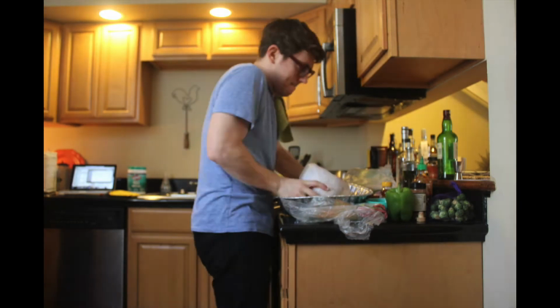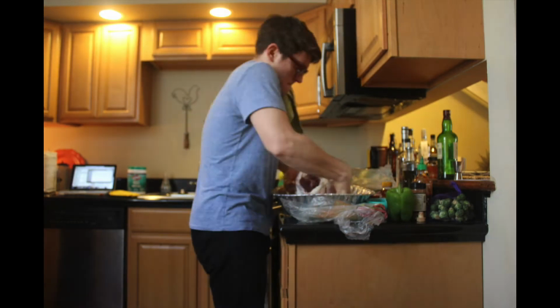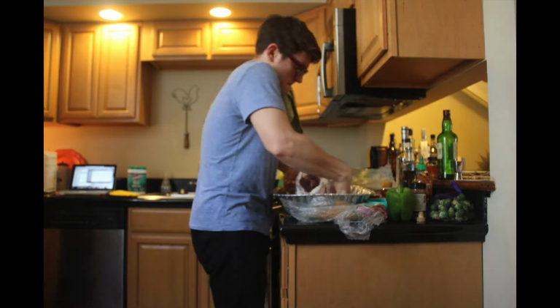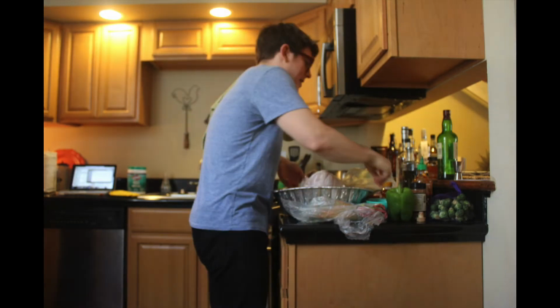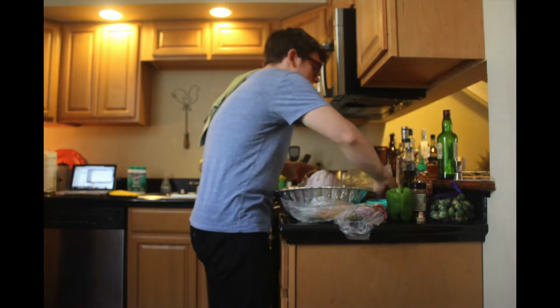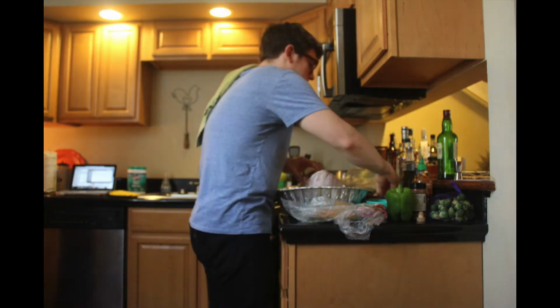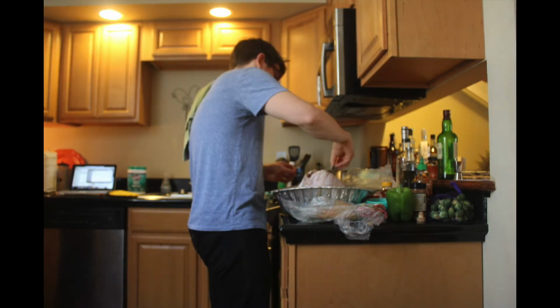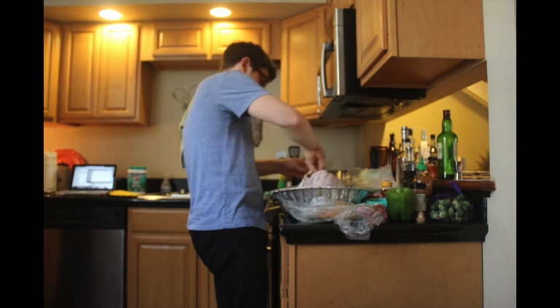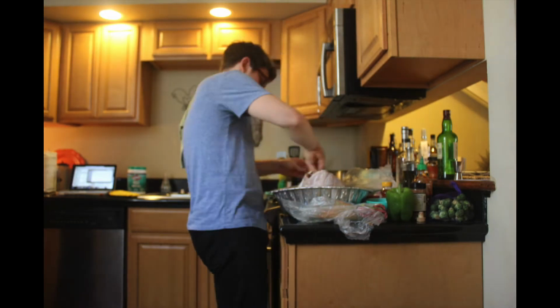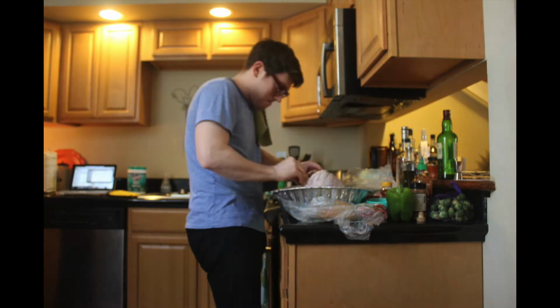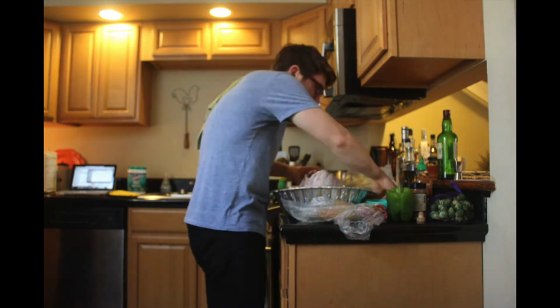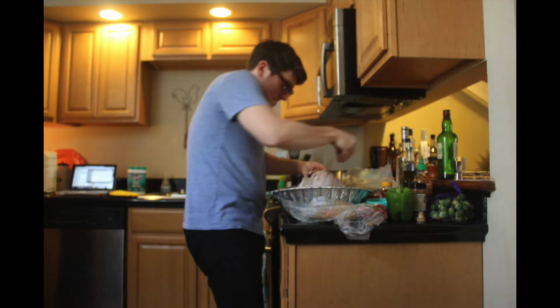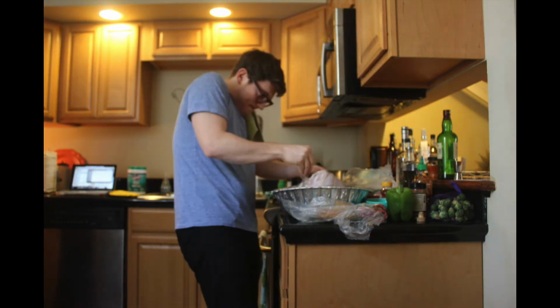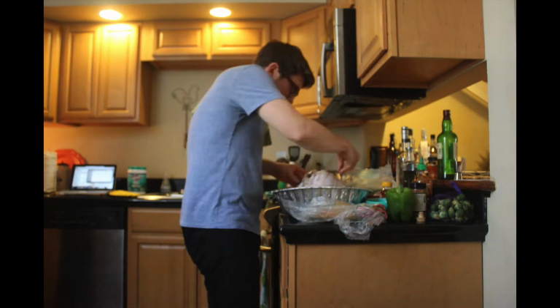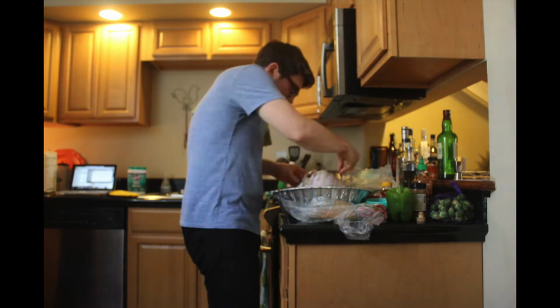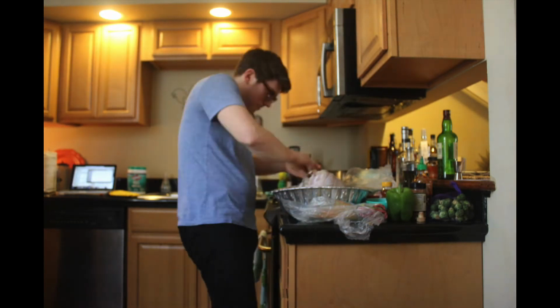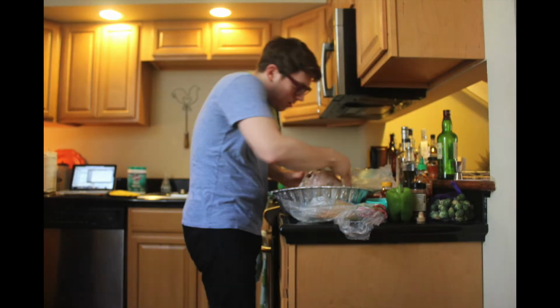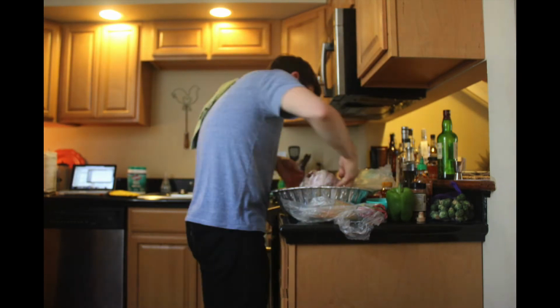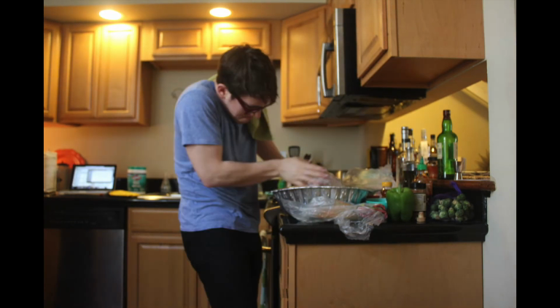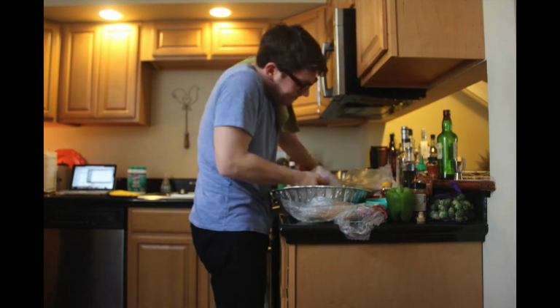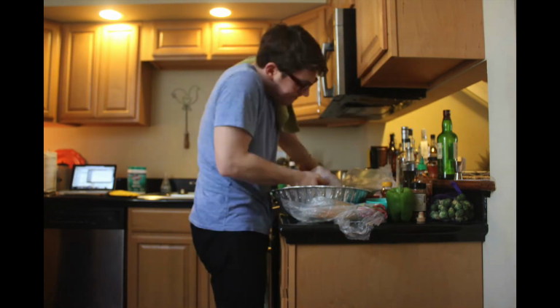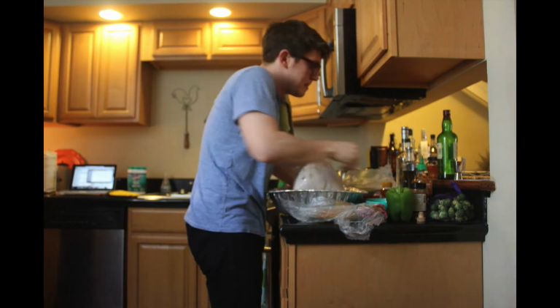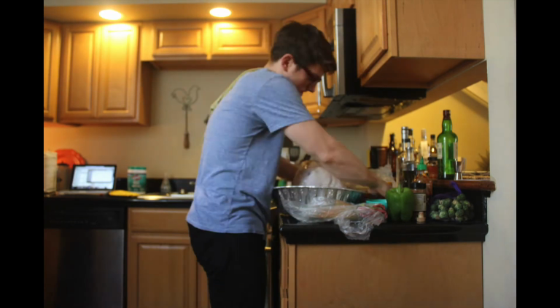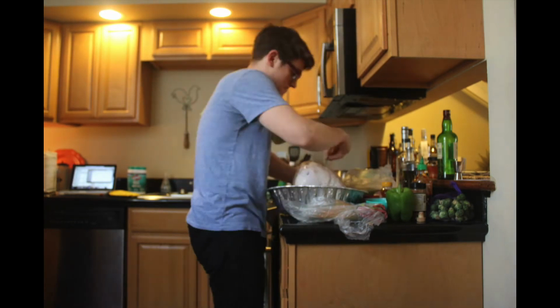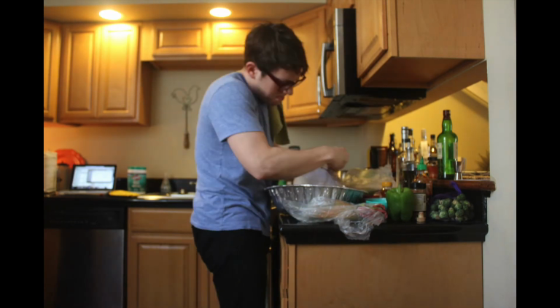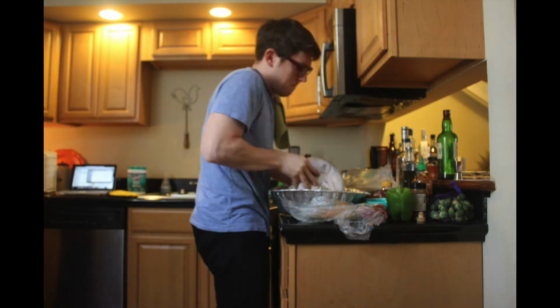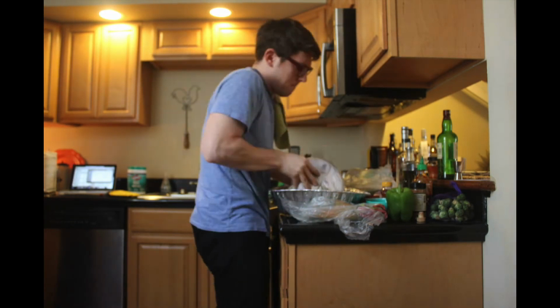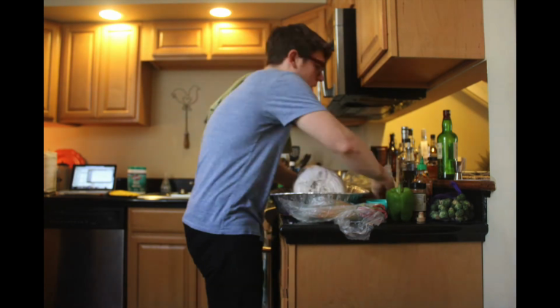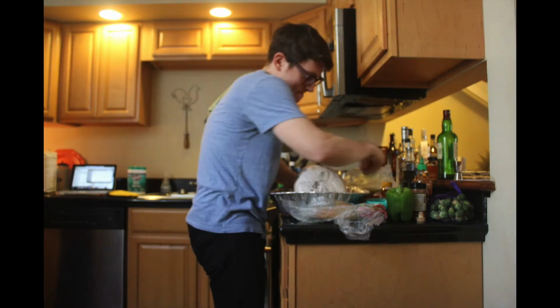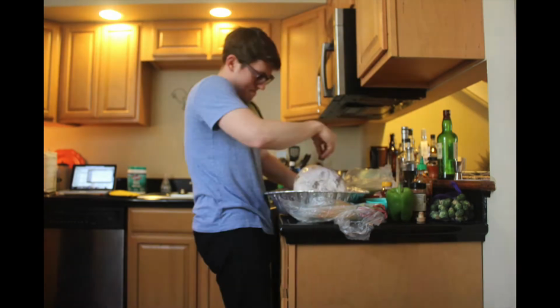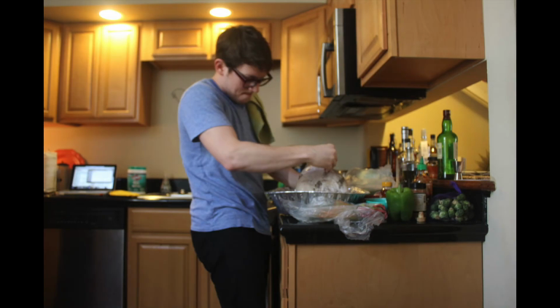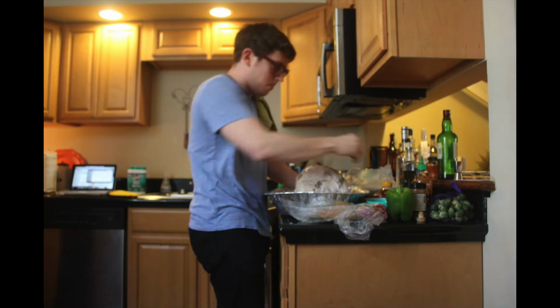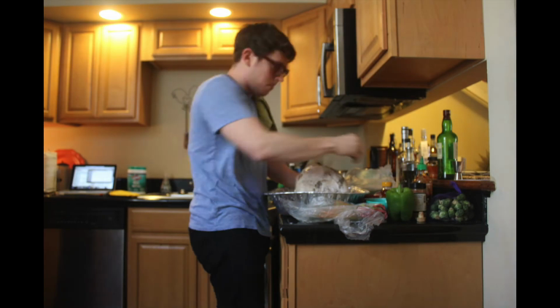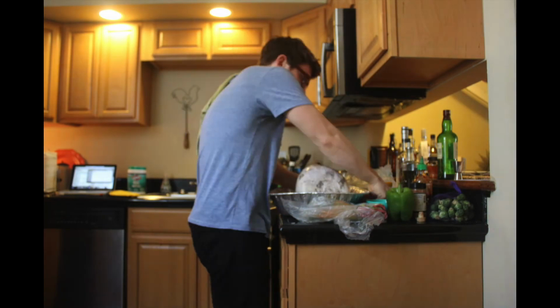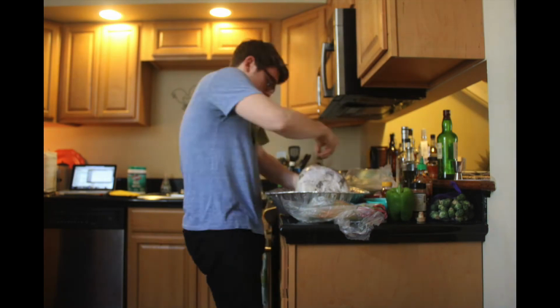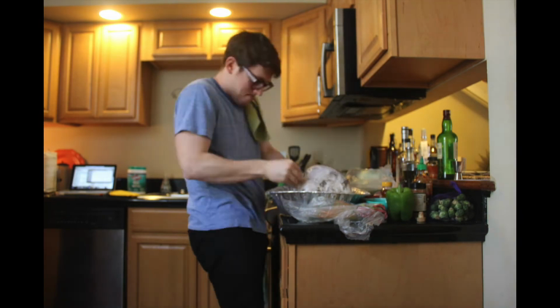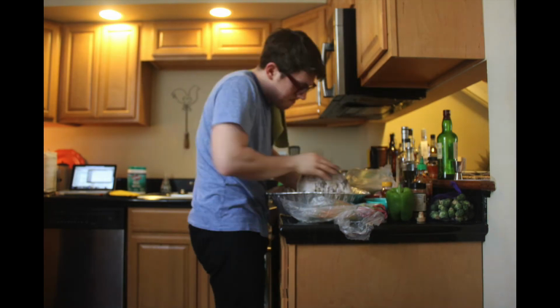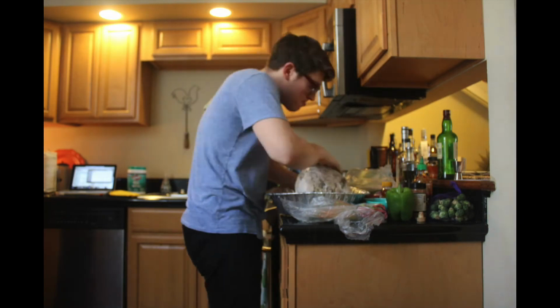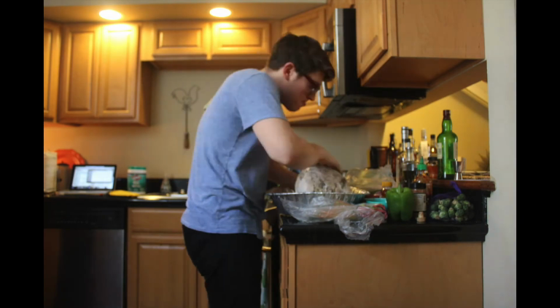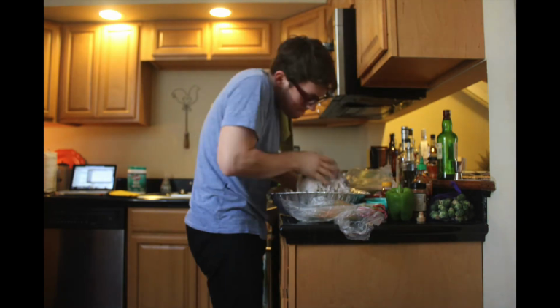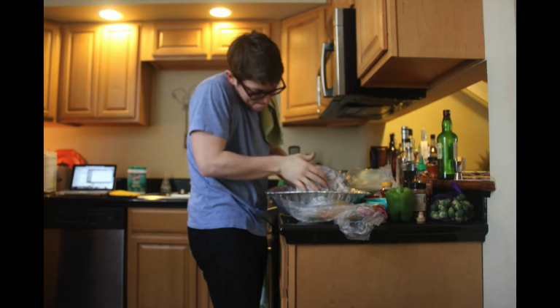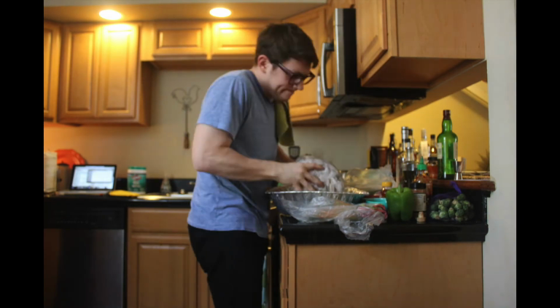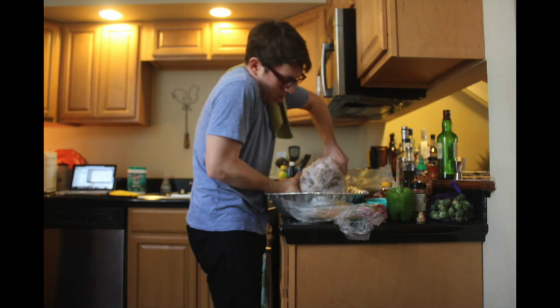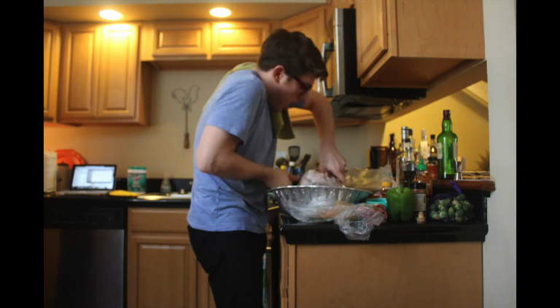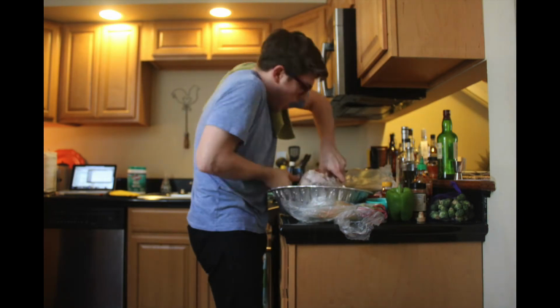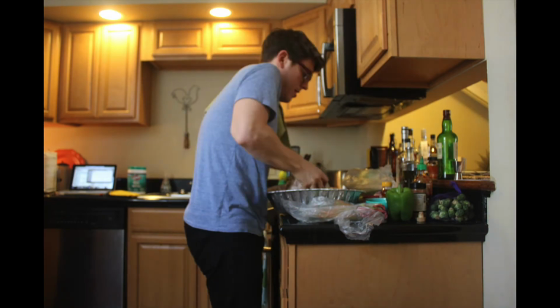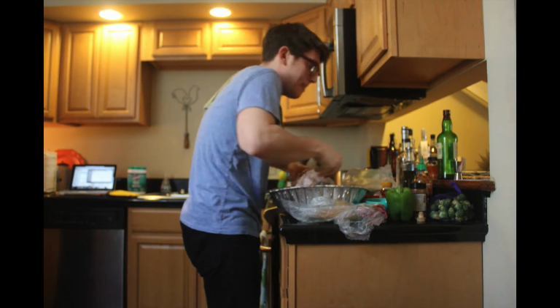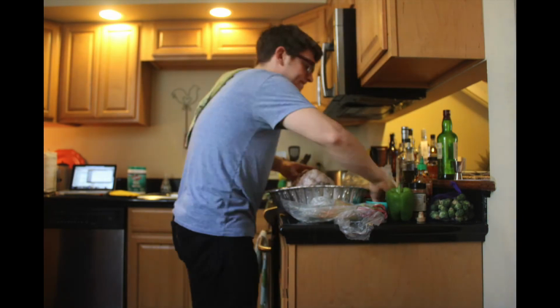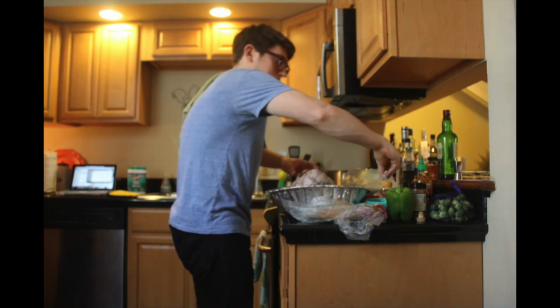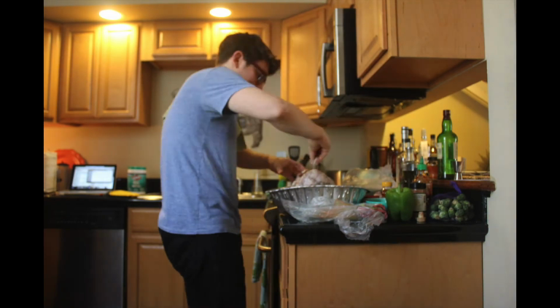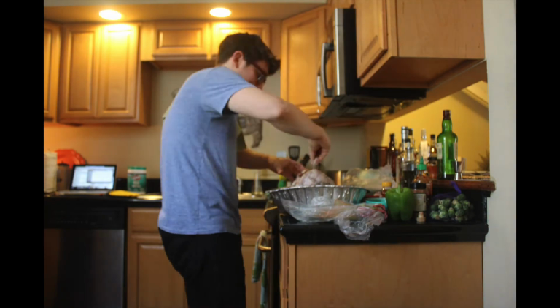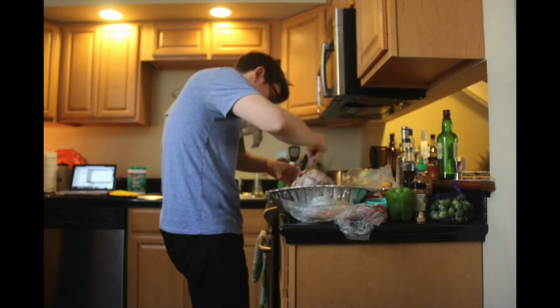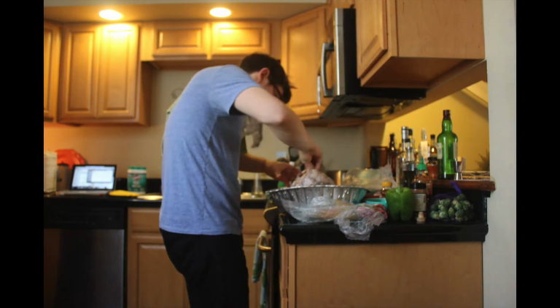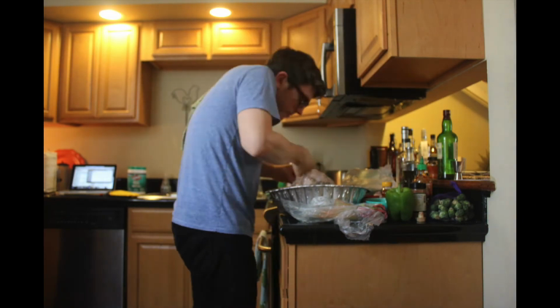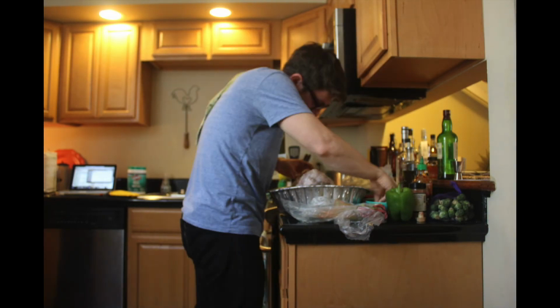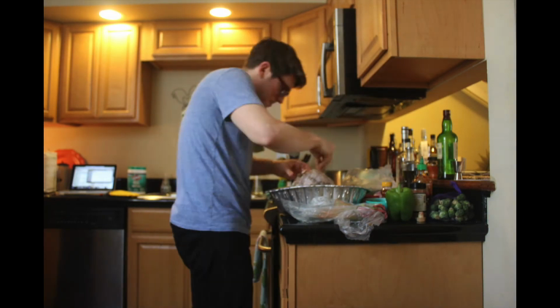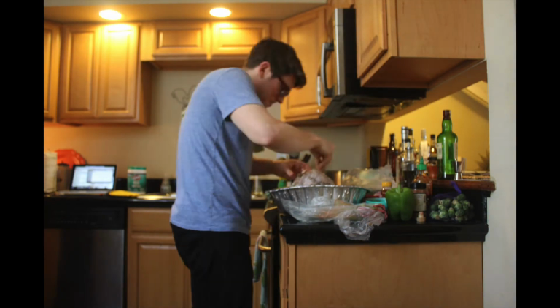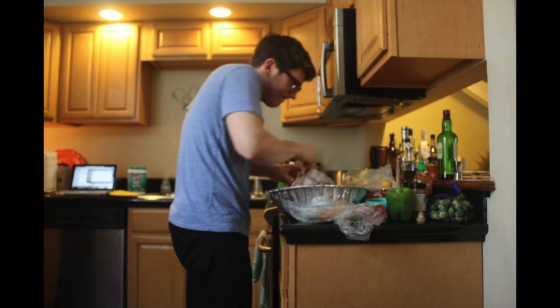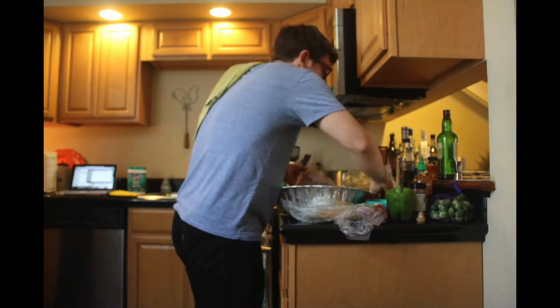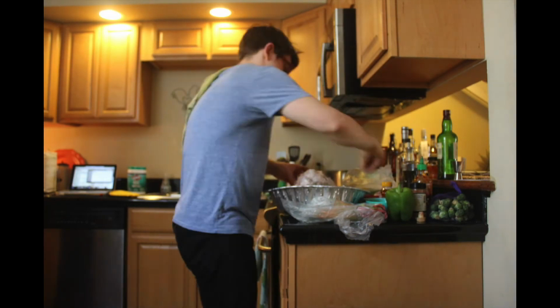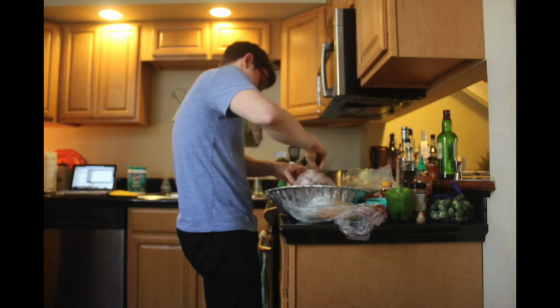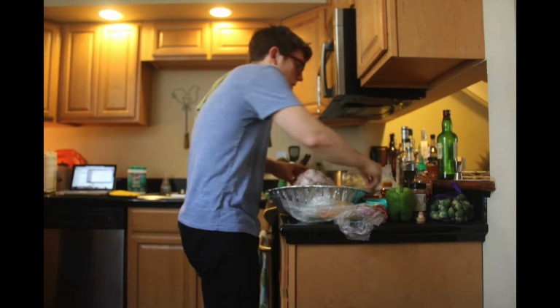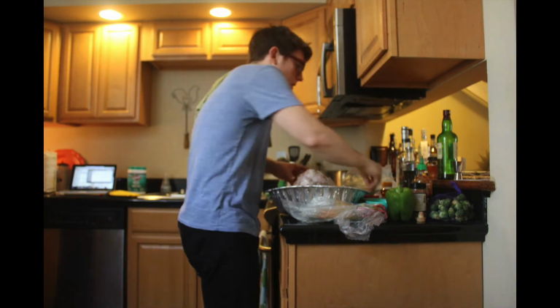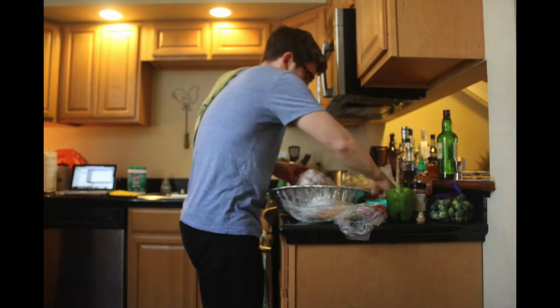It smells great in here. That is proper turkey seasoning.